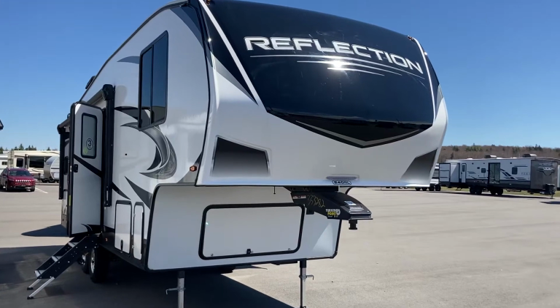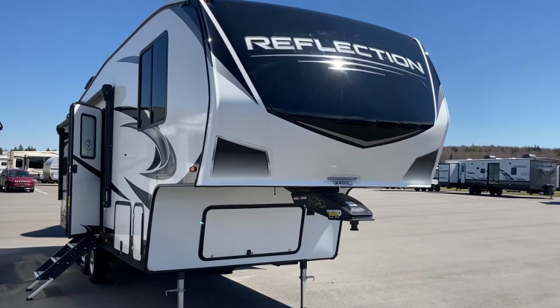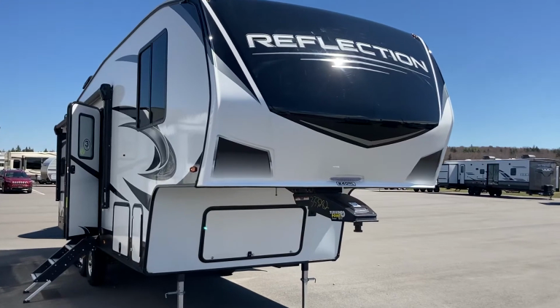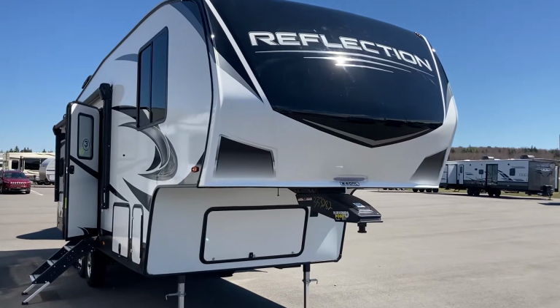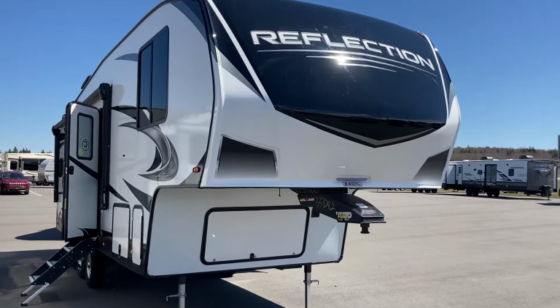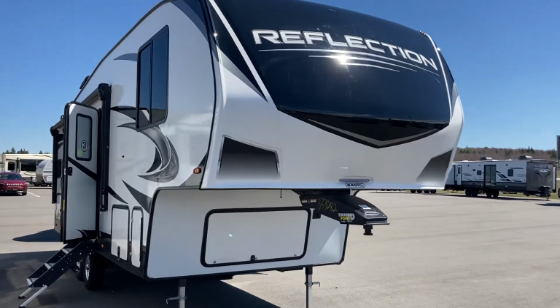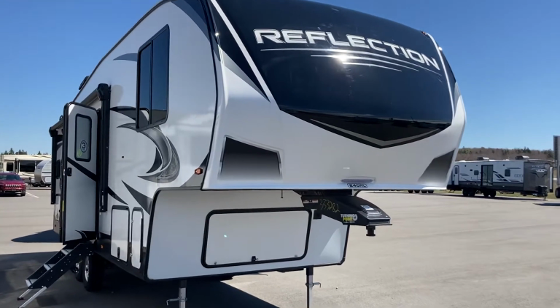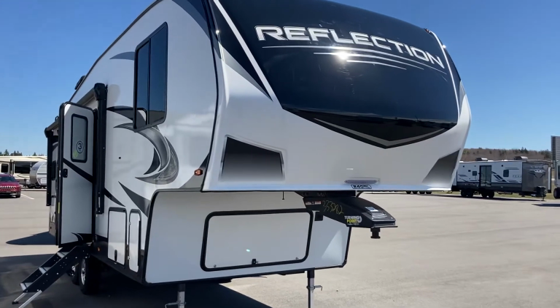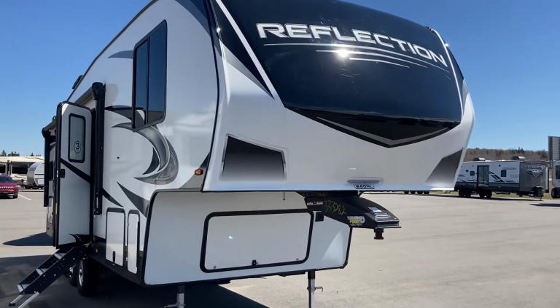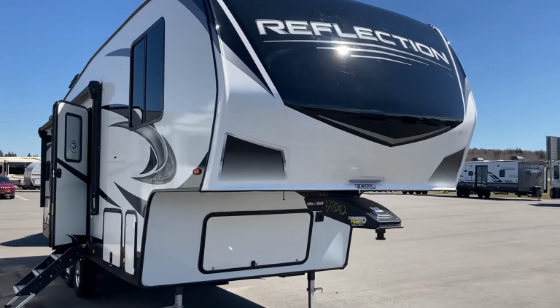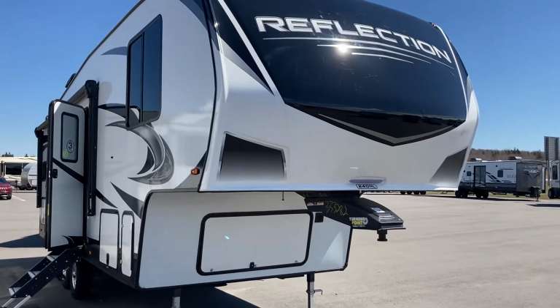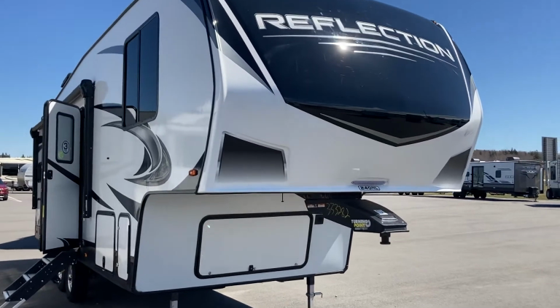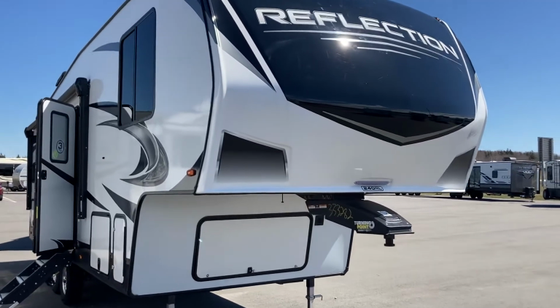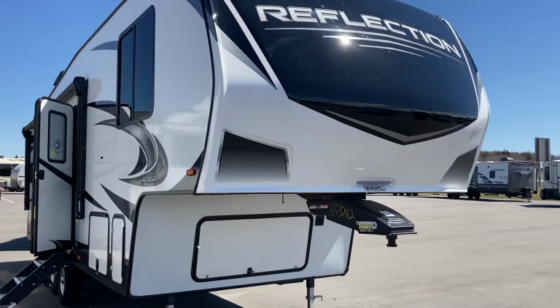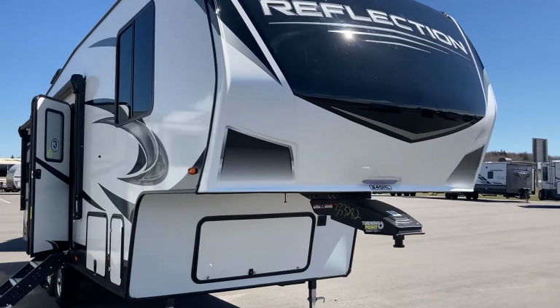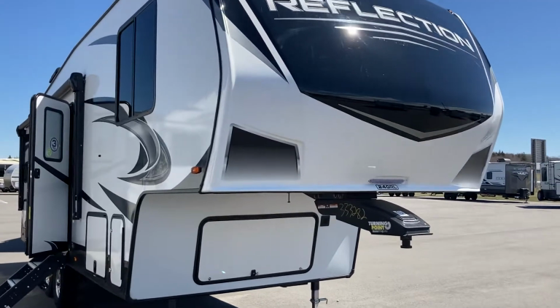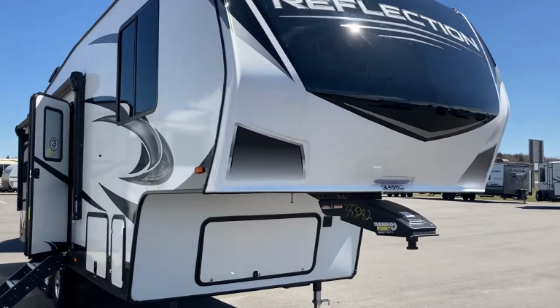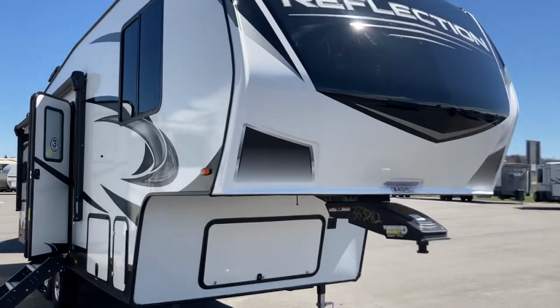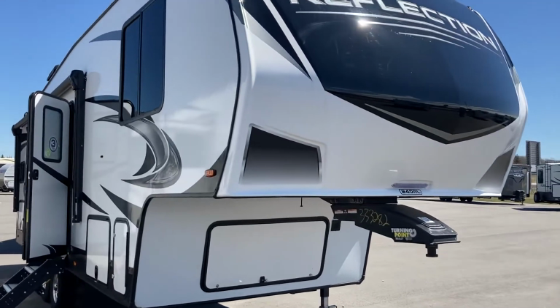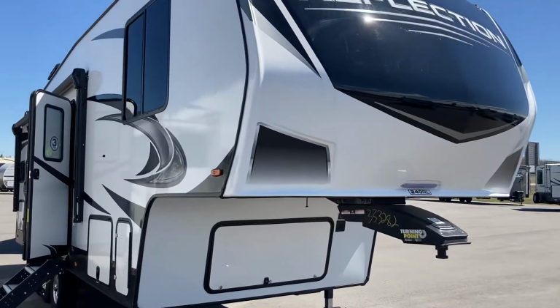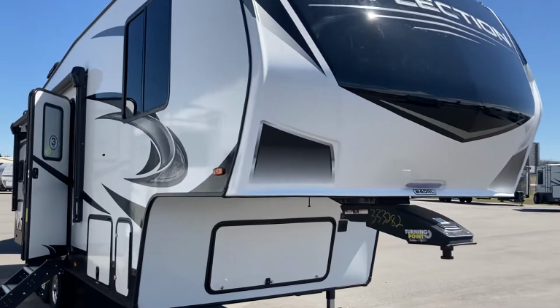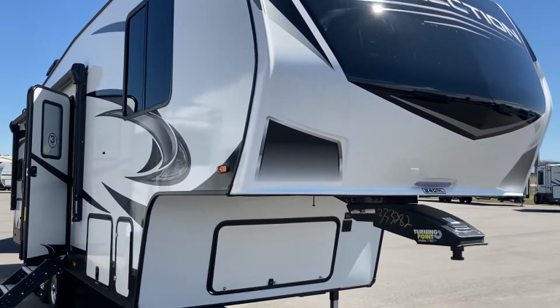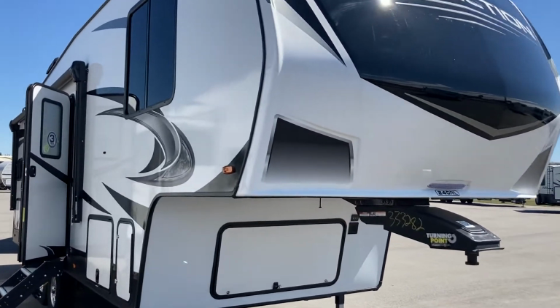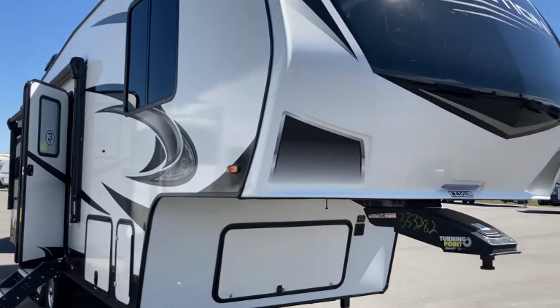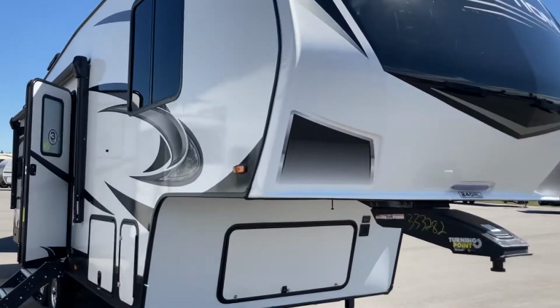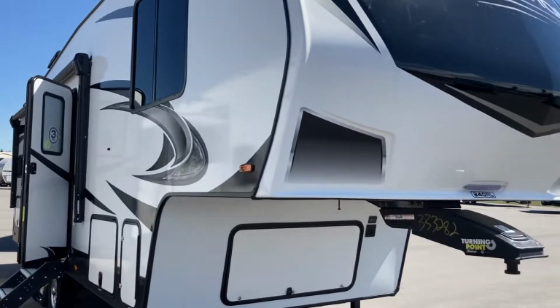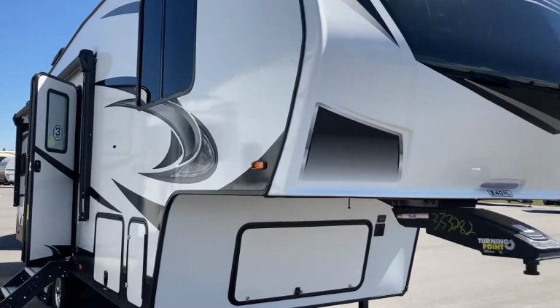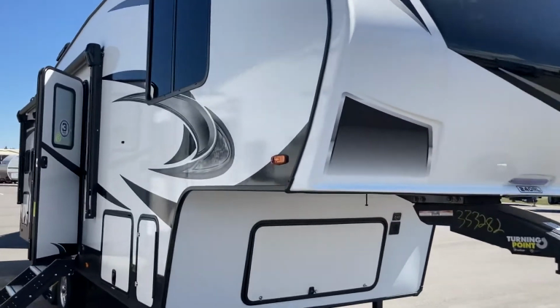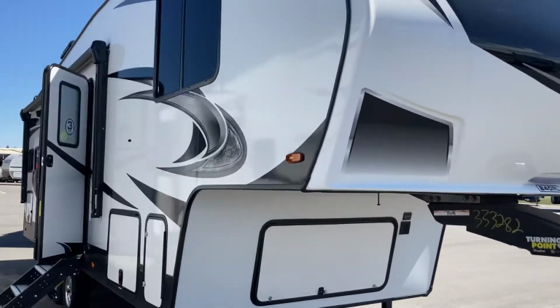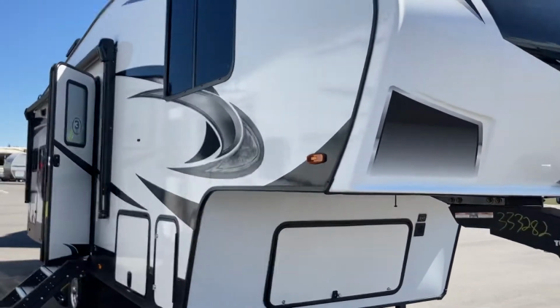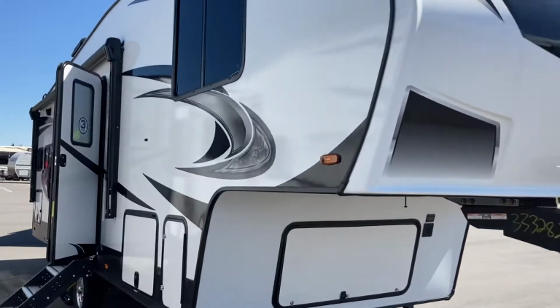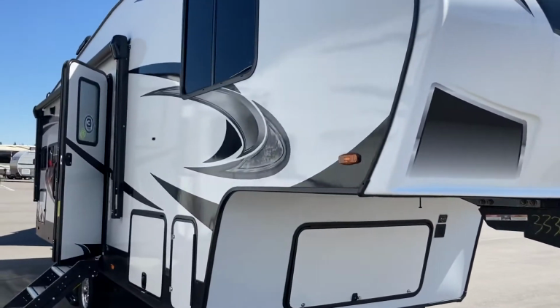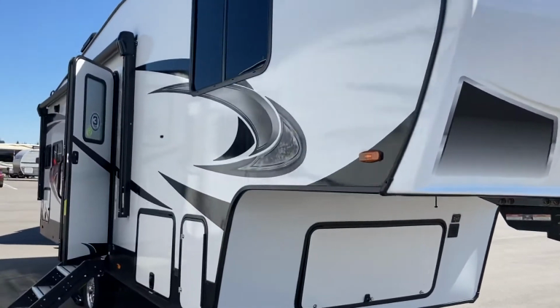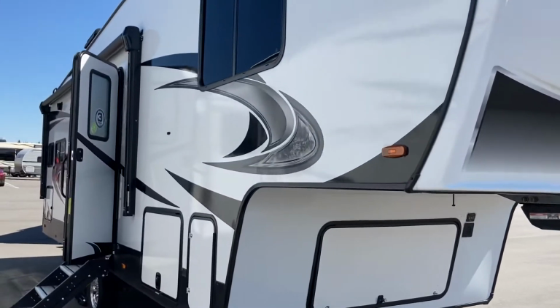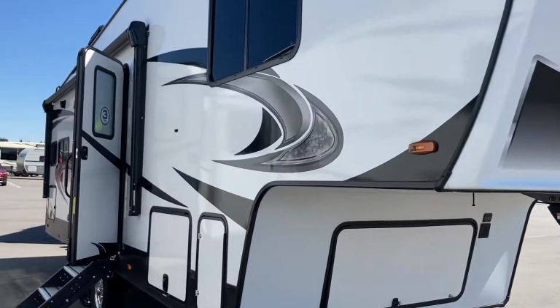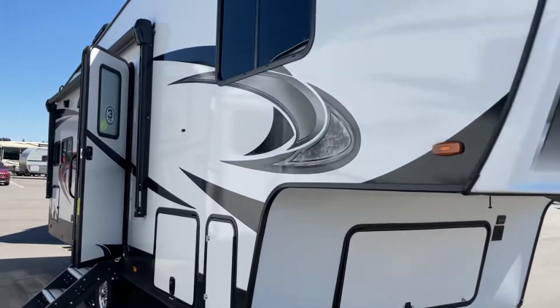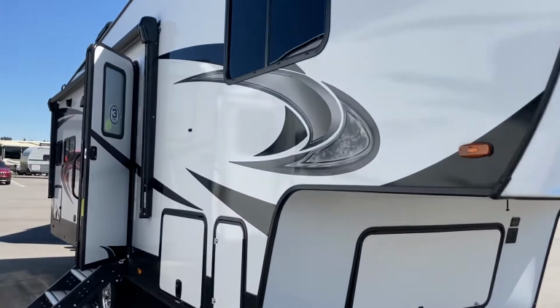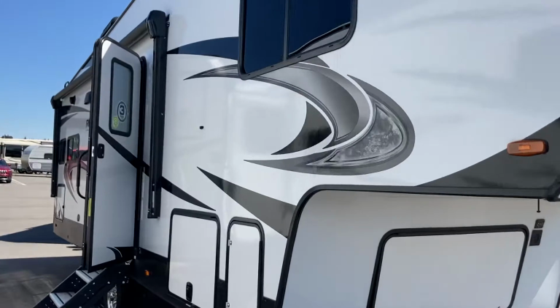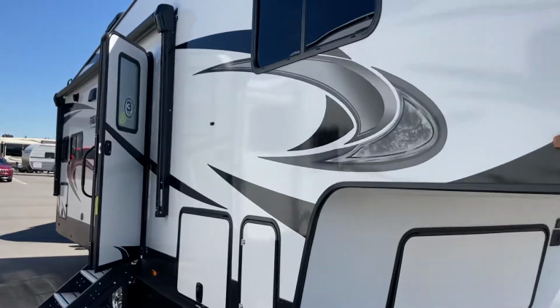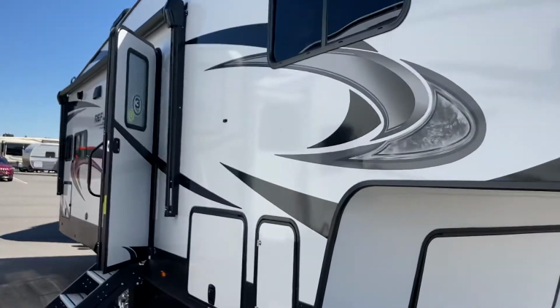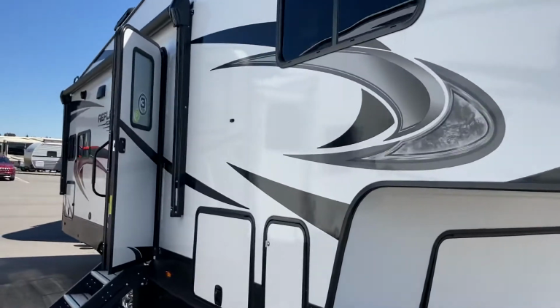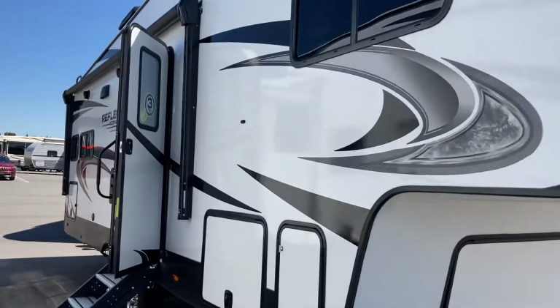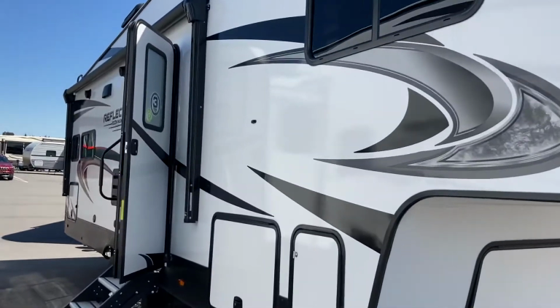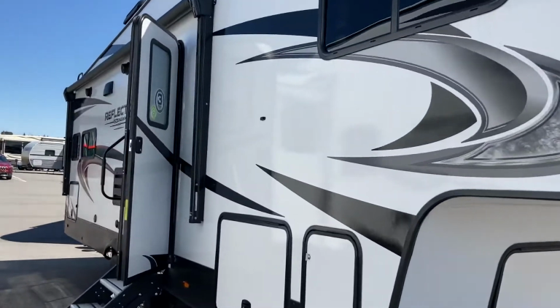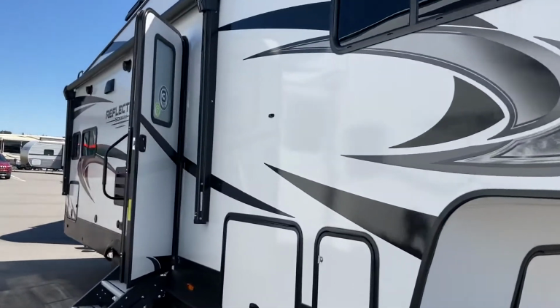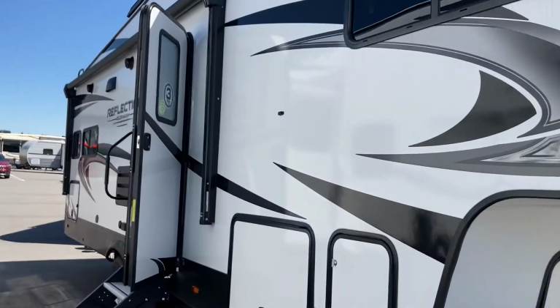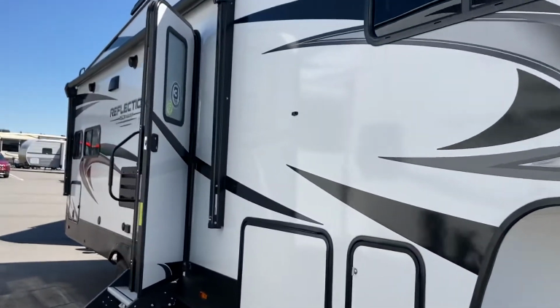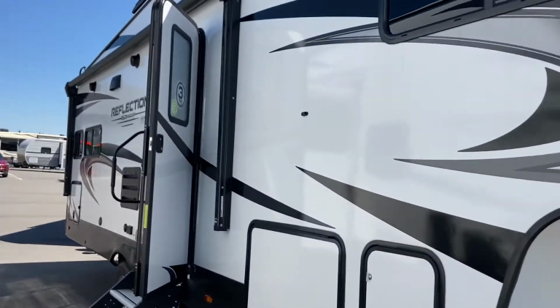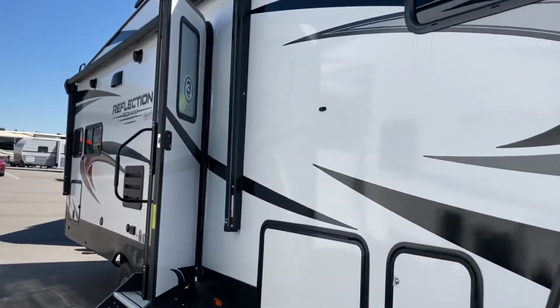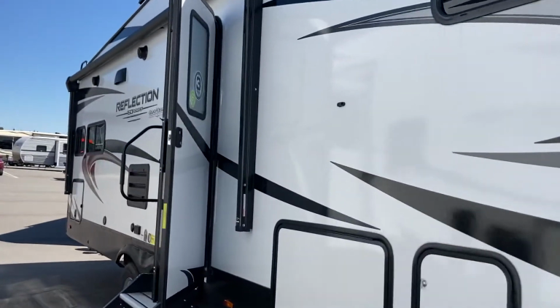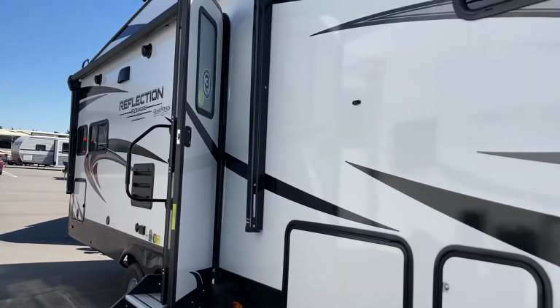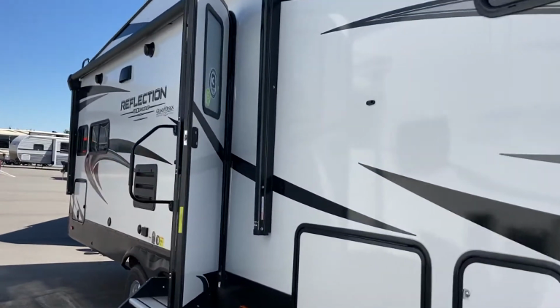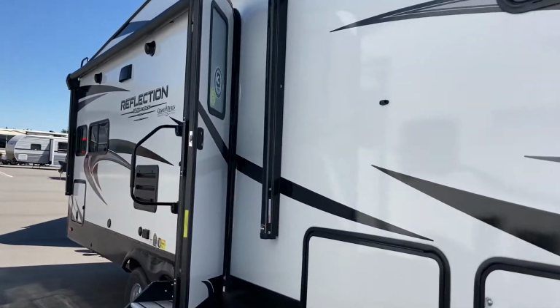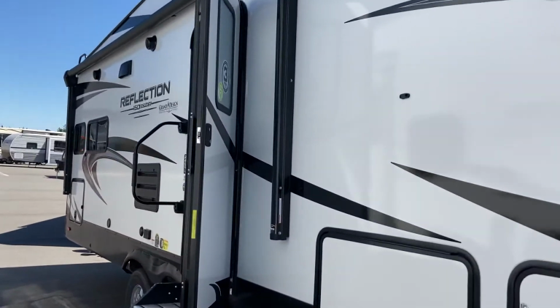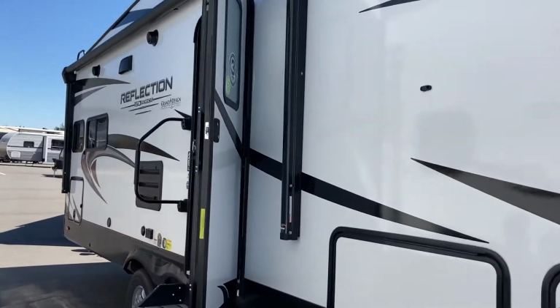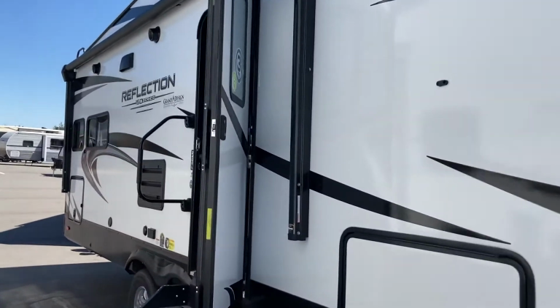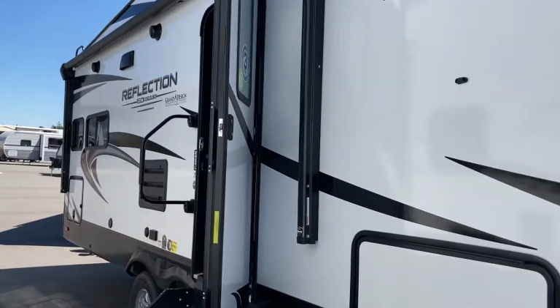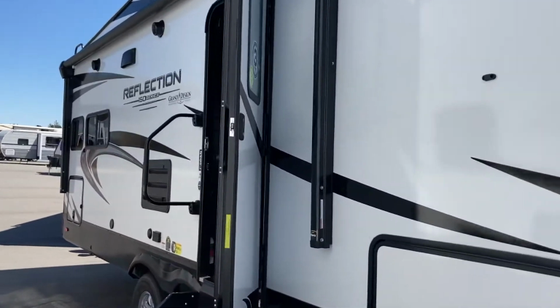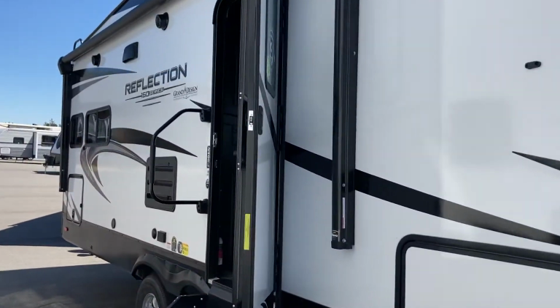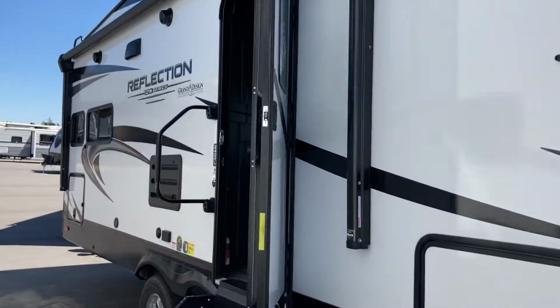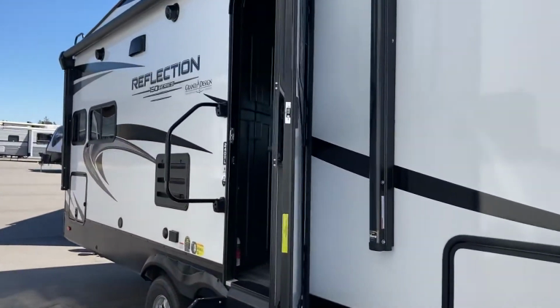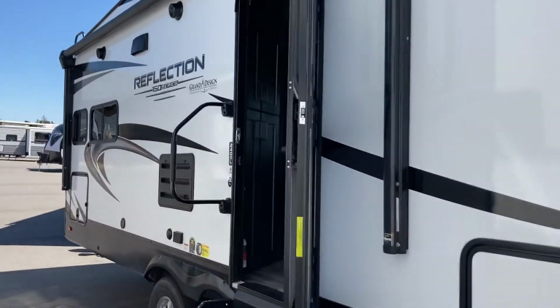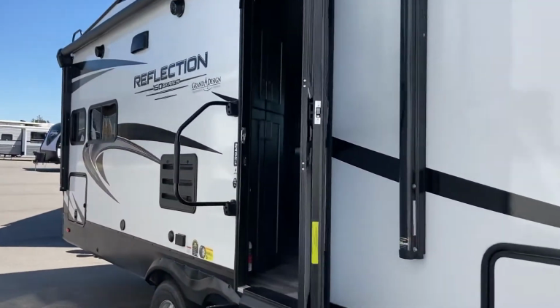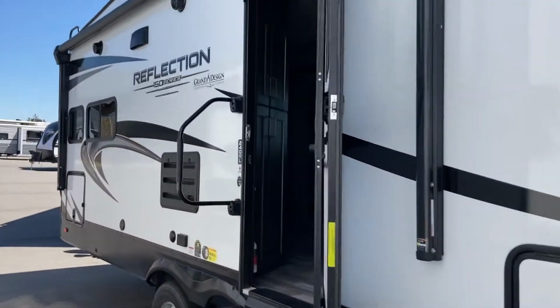Hi folks, Jason here at Leisure Time Sales taking a look at a 2021 Reflection 240 RL 150 series fifth wheel by Grand Design.